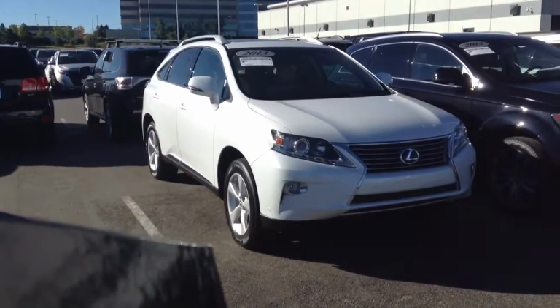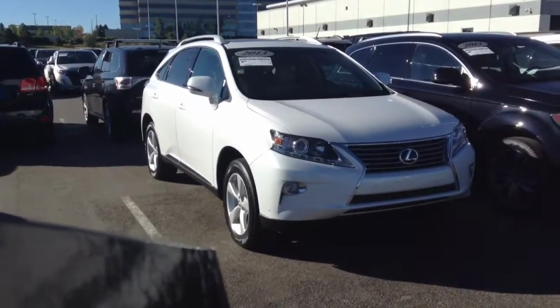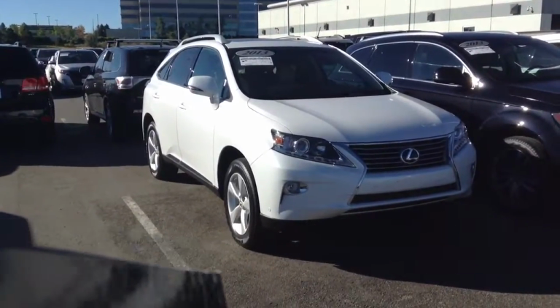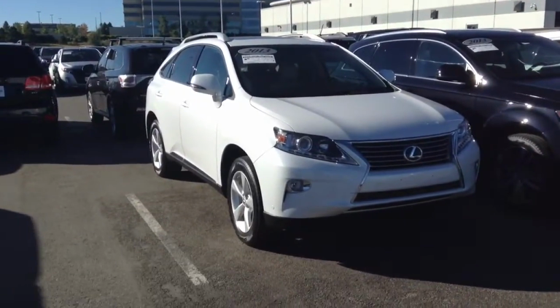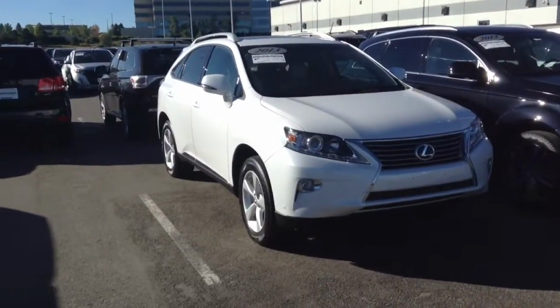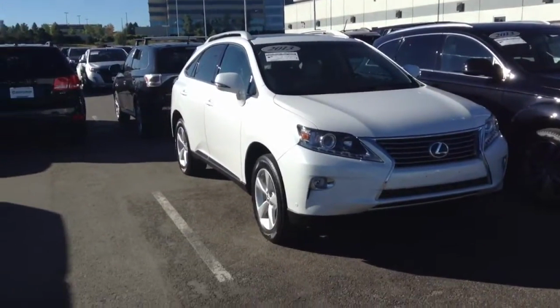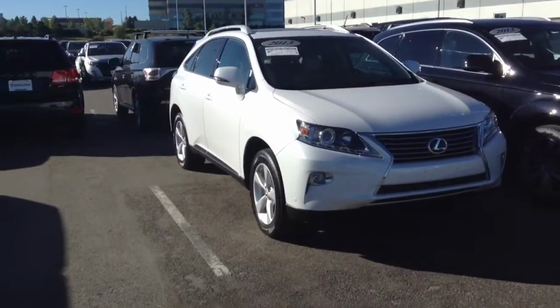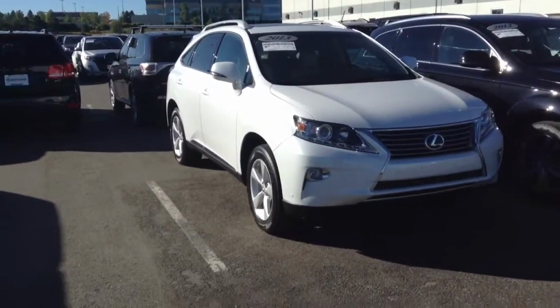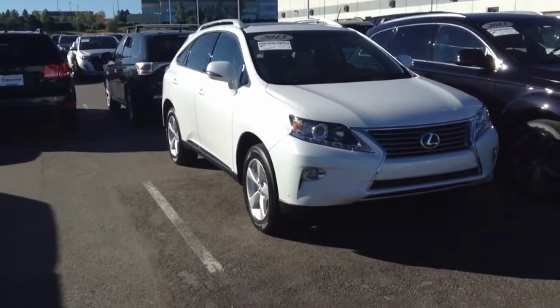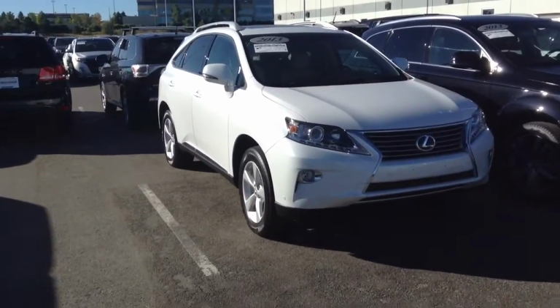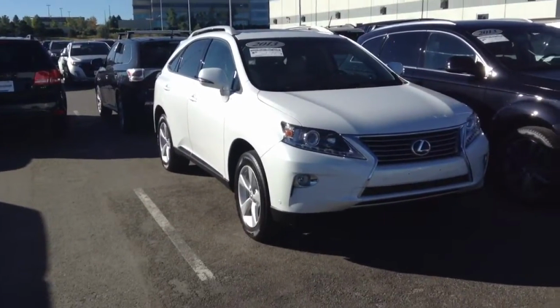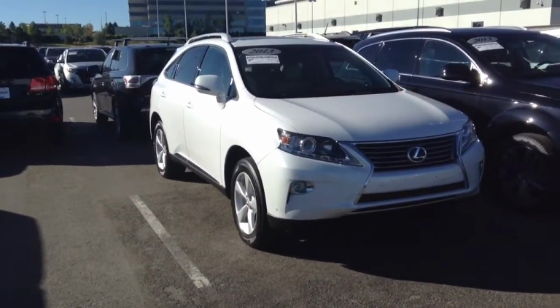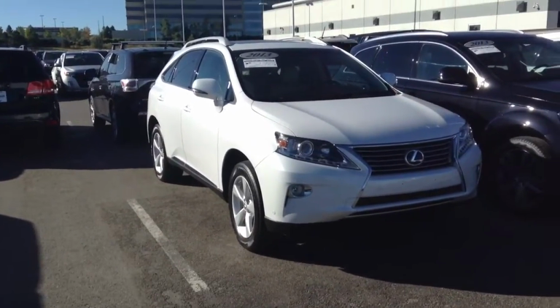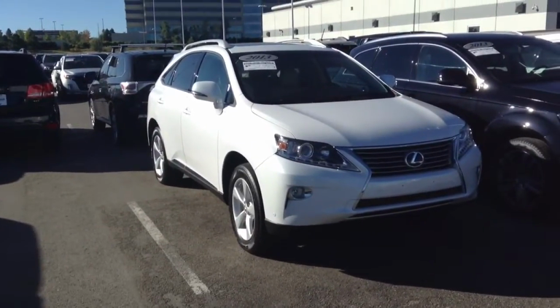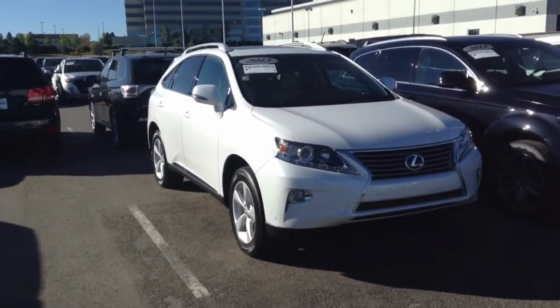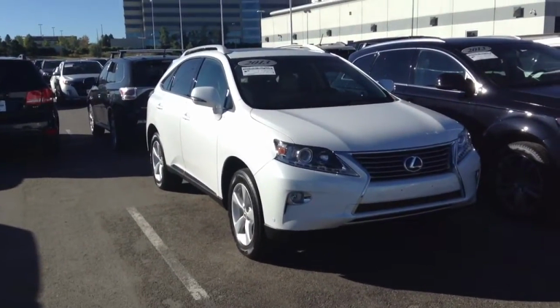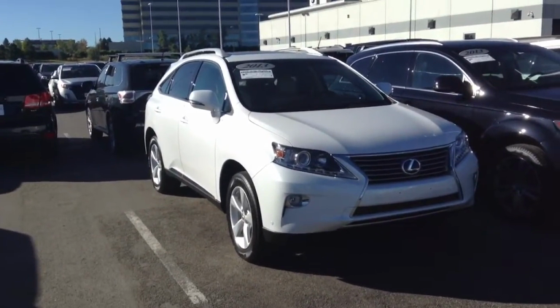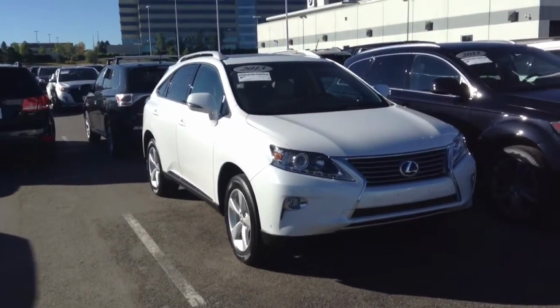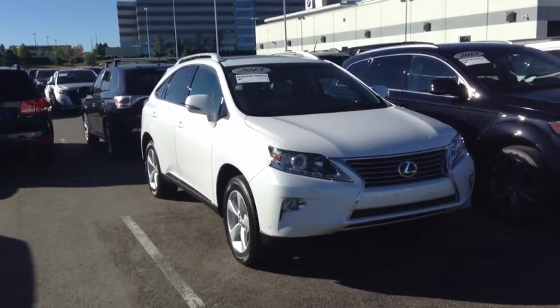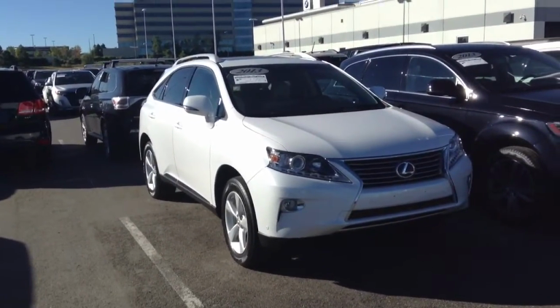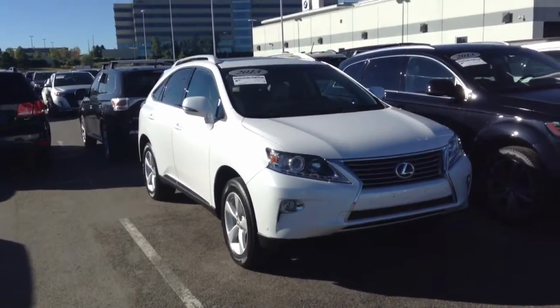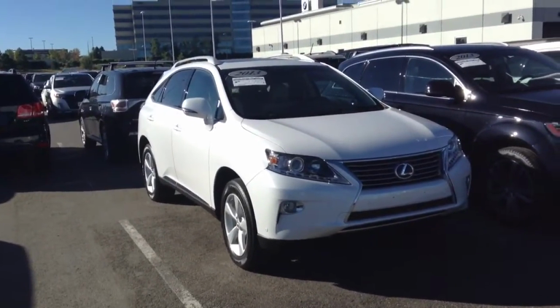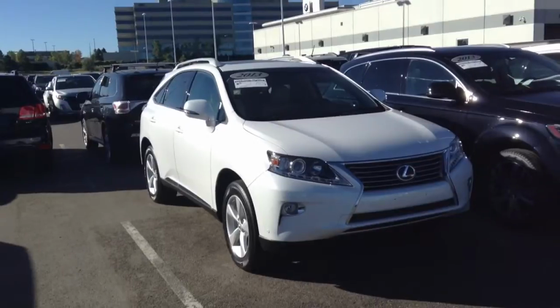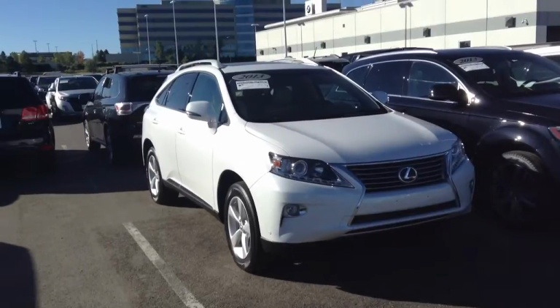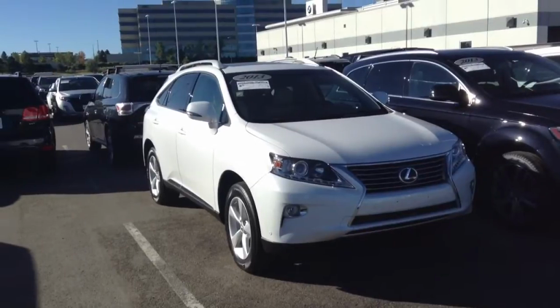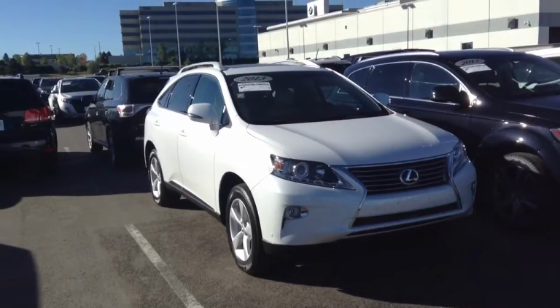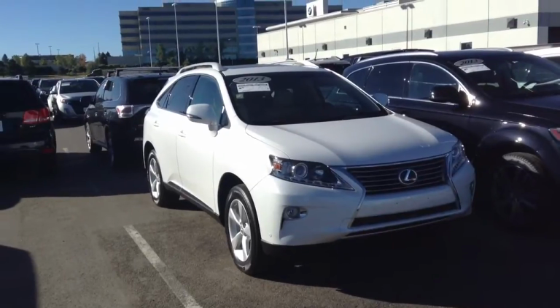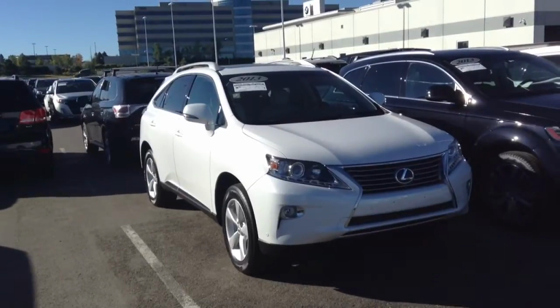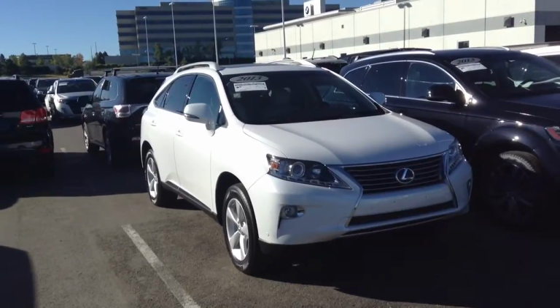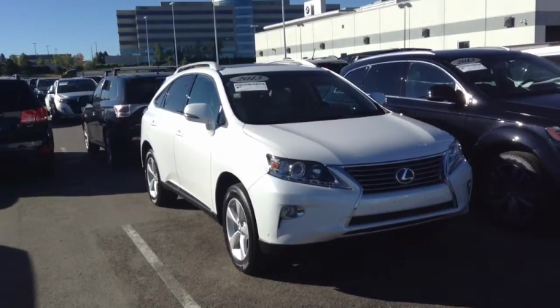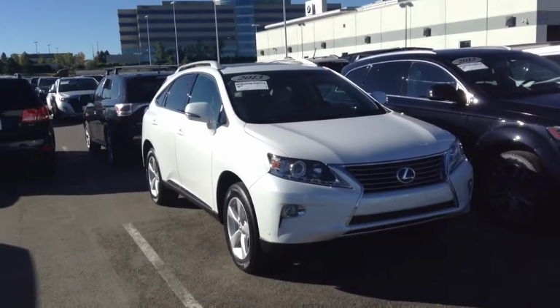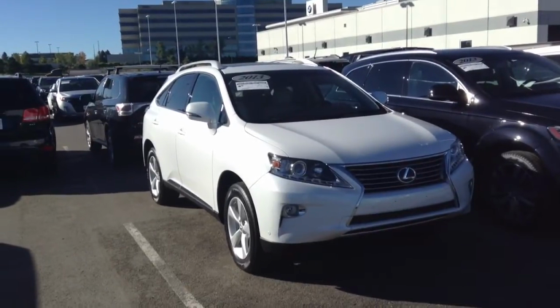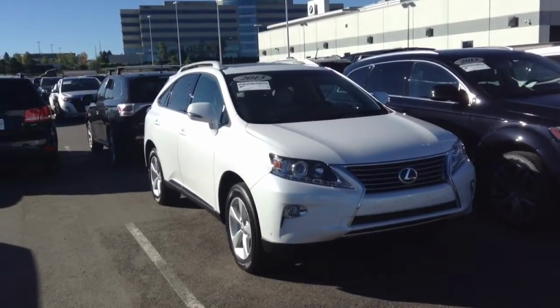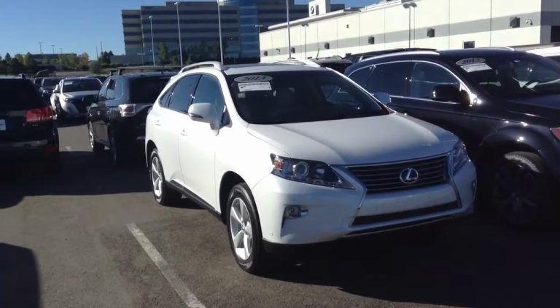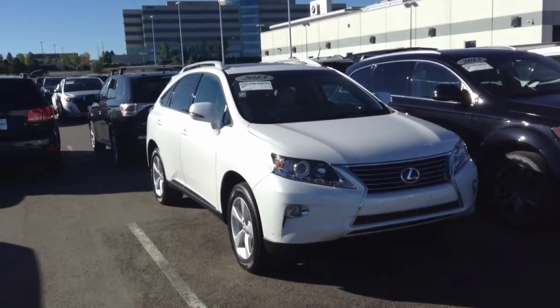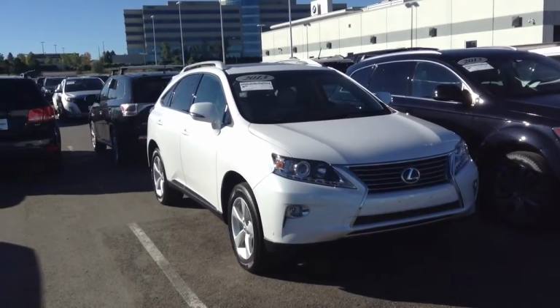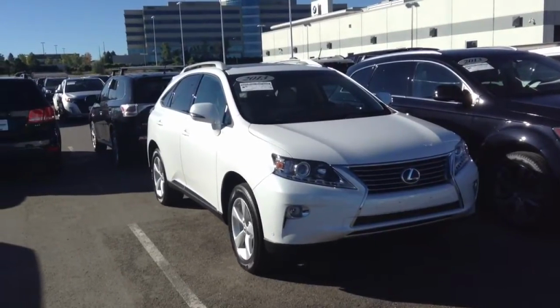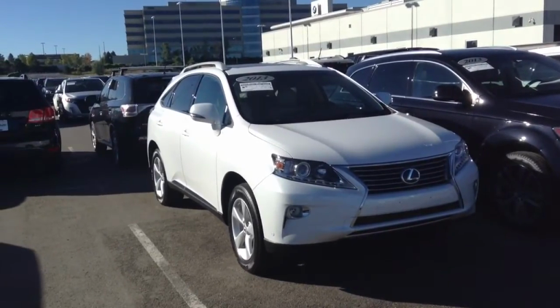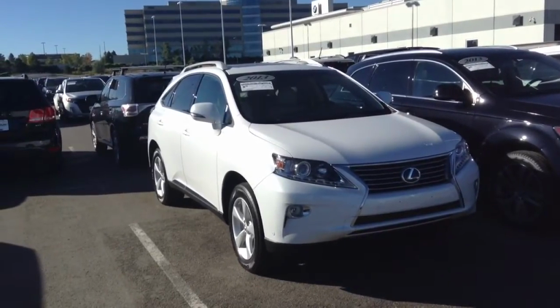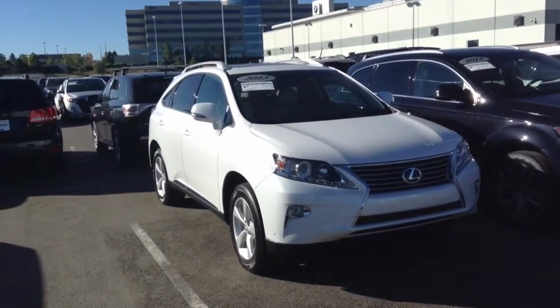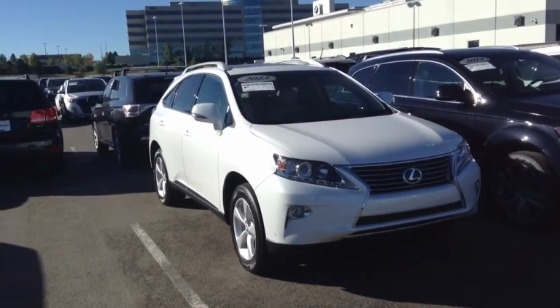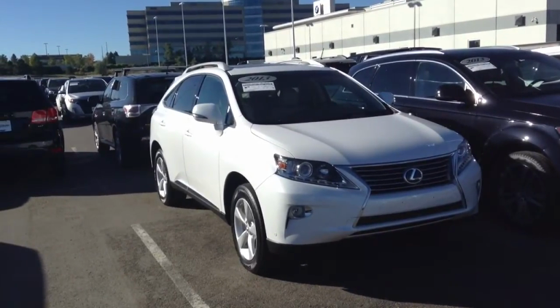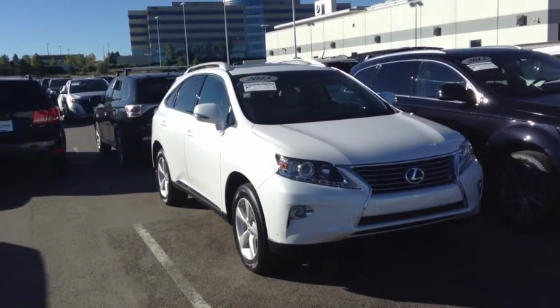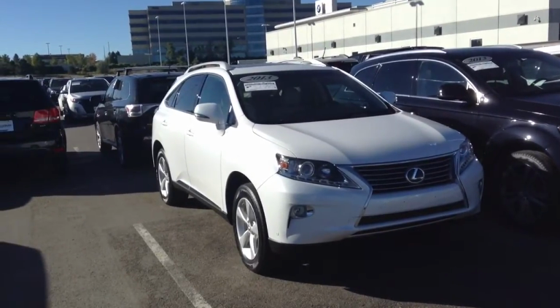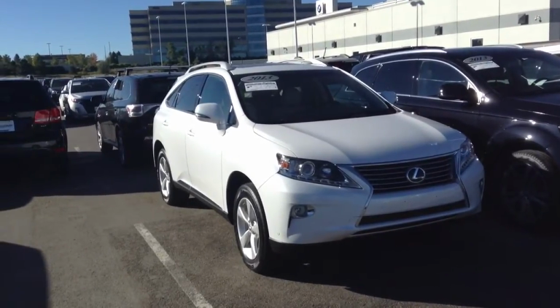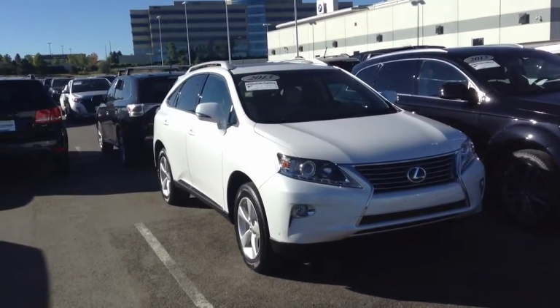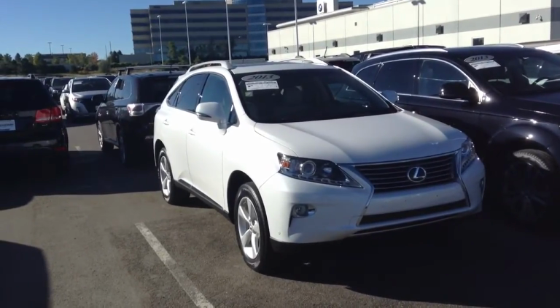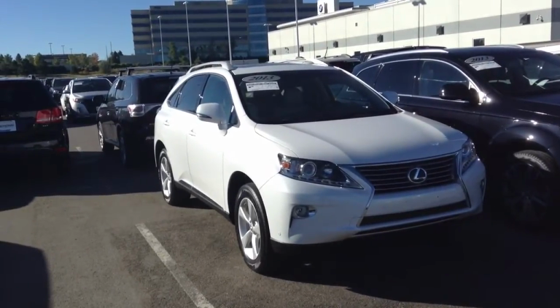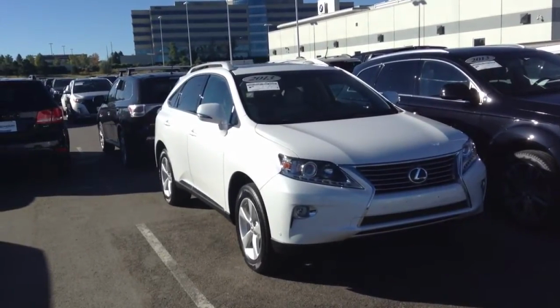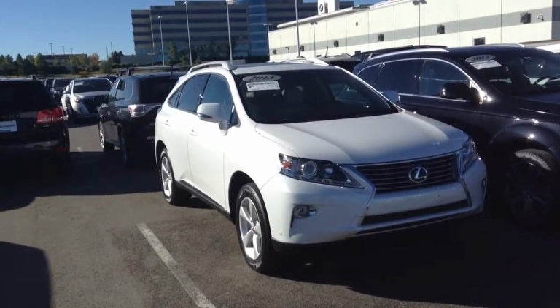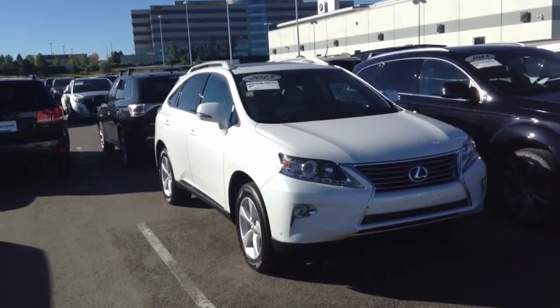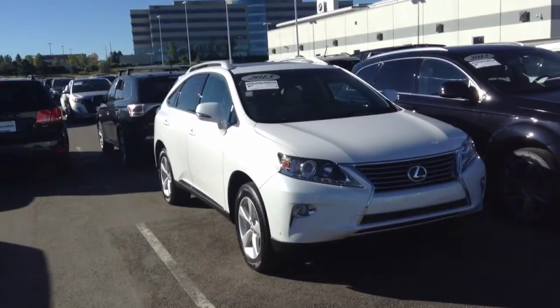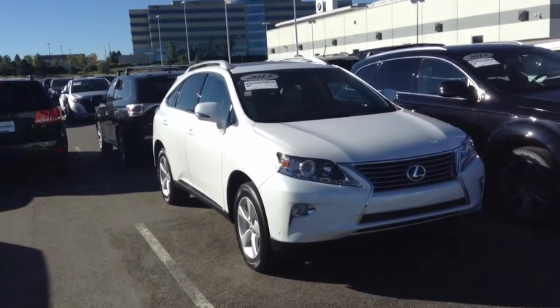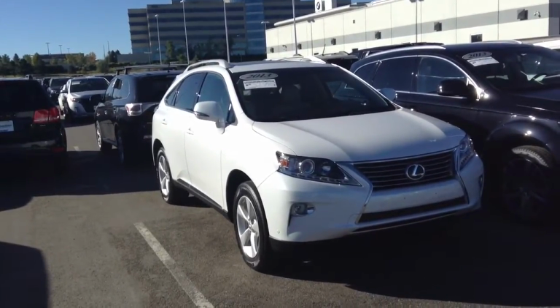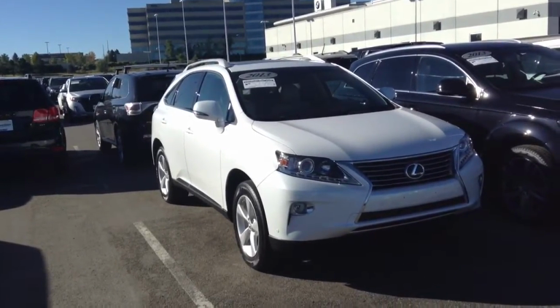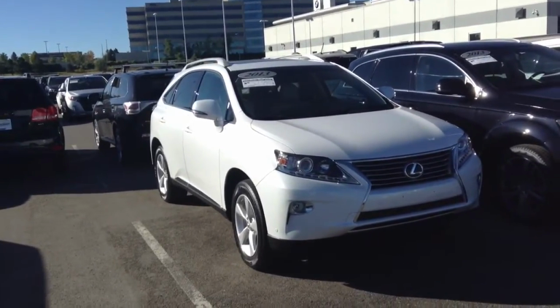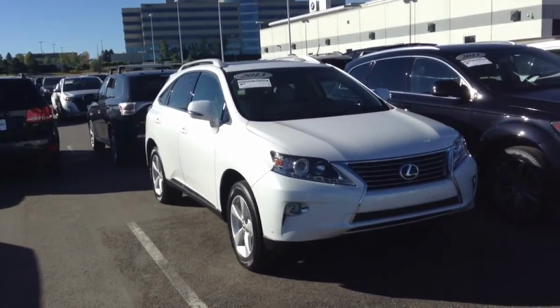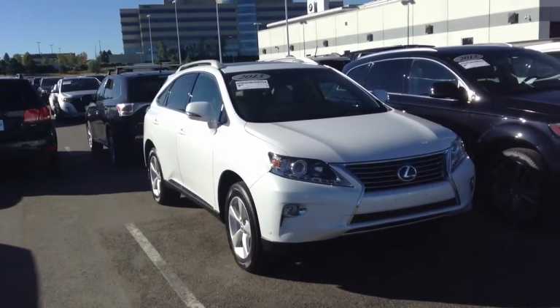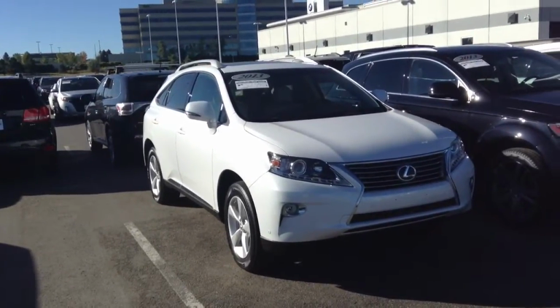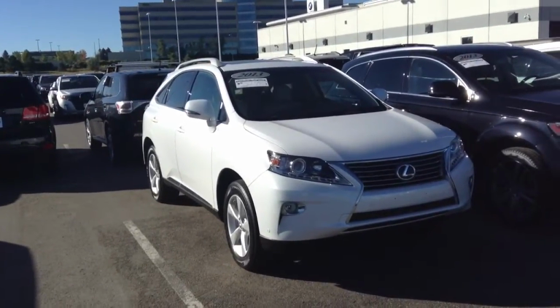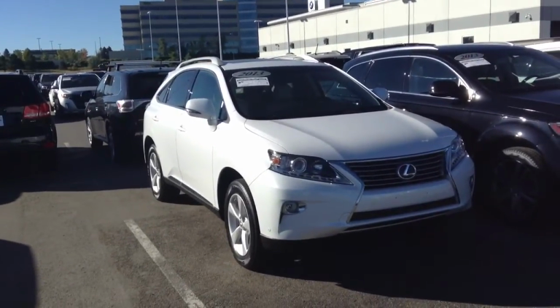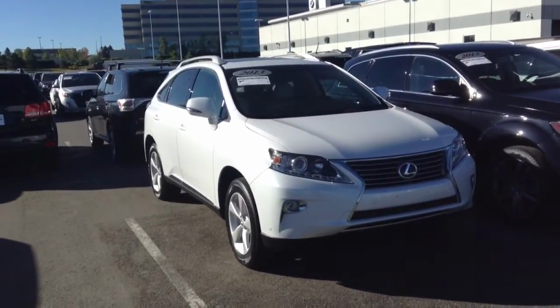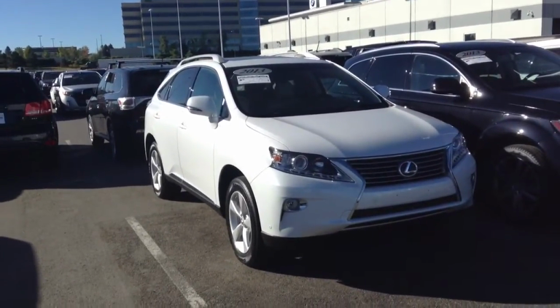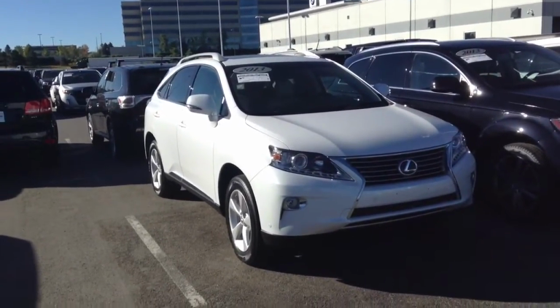Hey, this is Mike over at Champ BMW. Here's just a quick video of that 2013 RX350 that you inquired about.